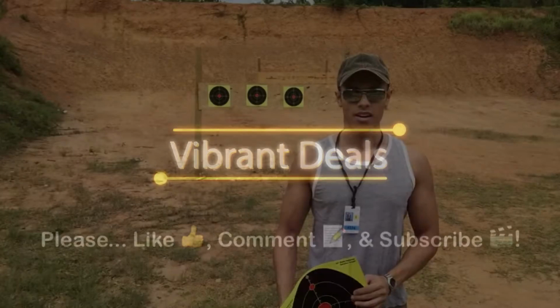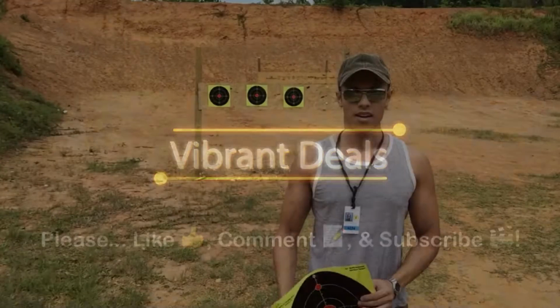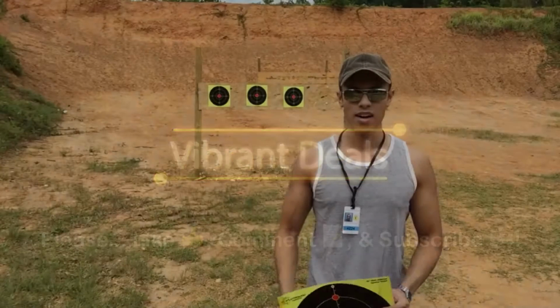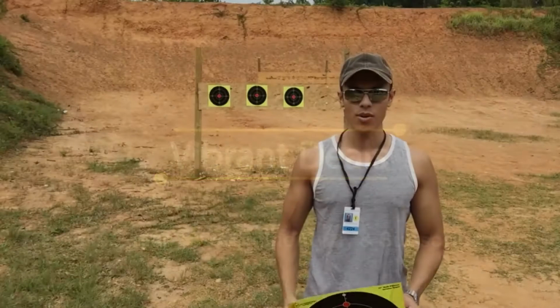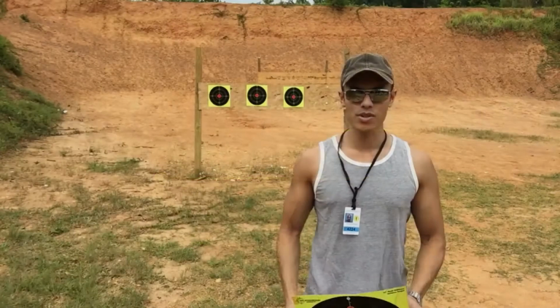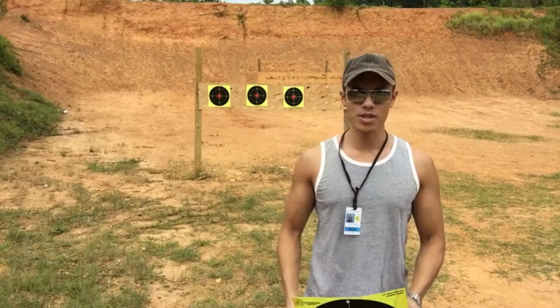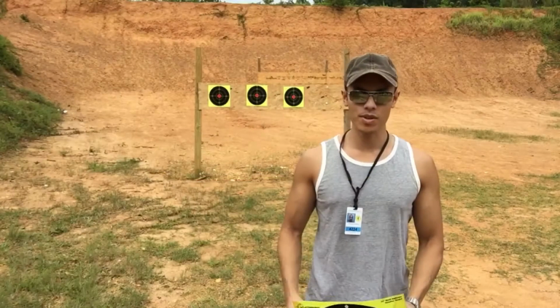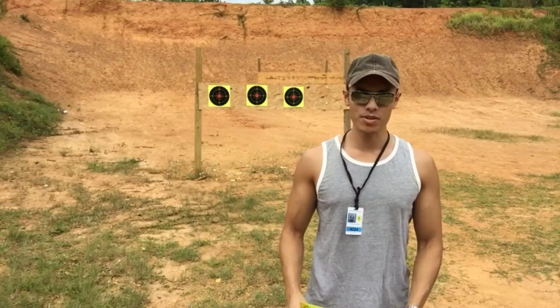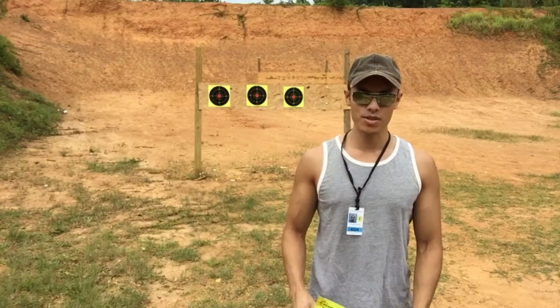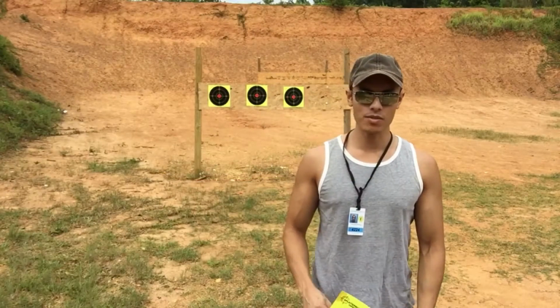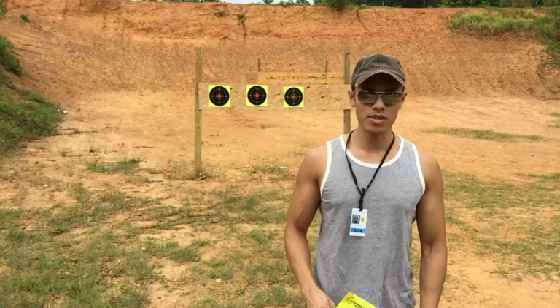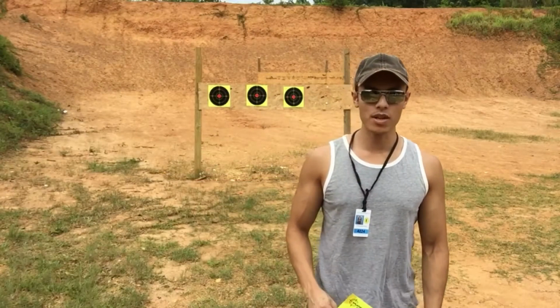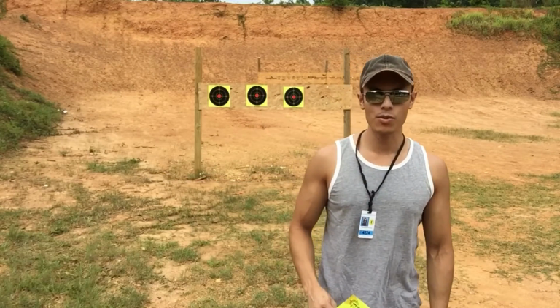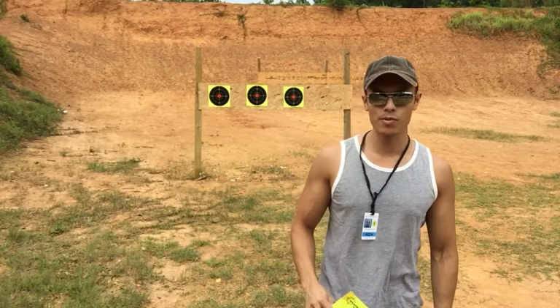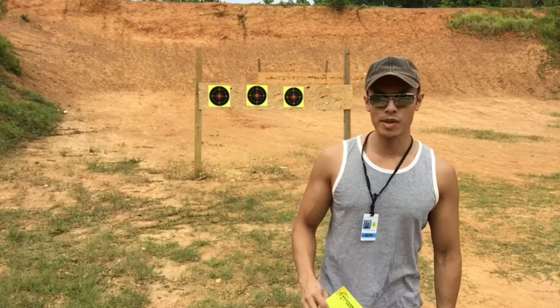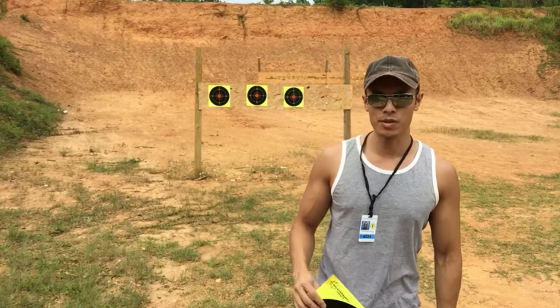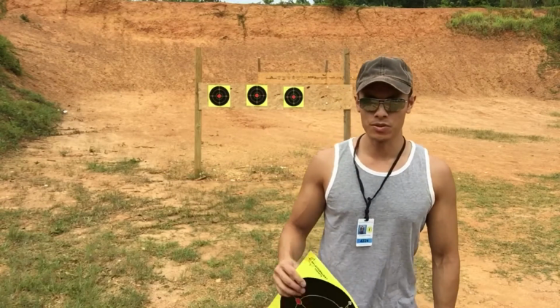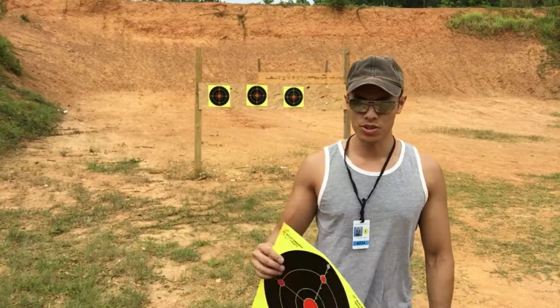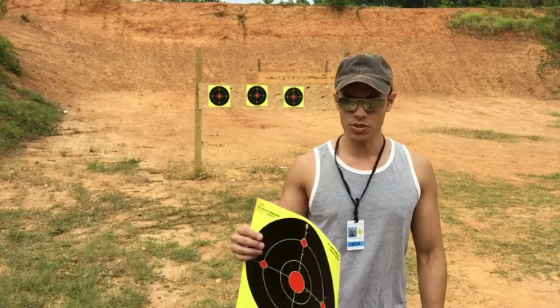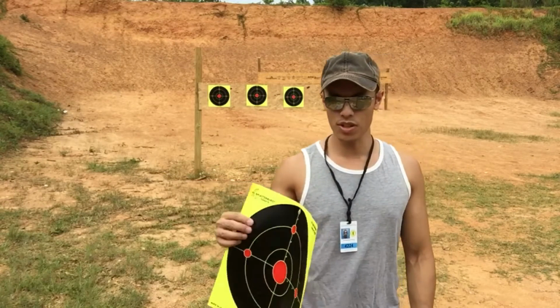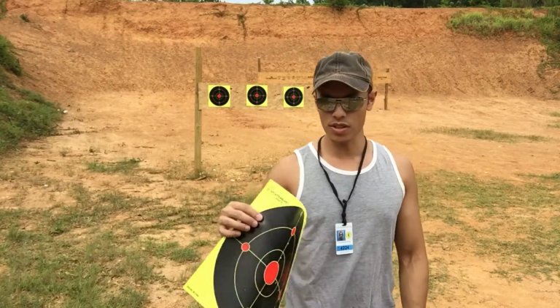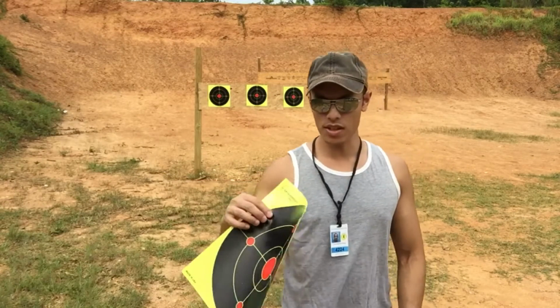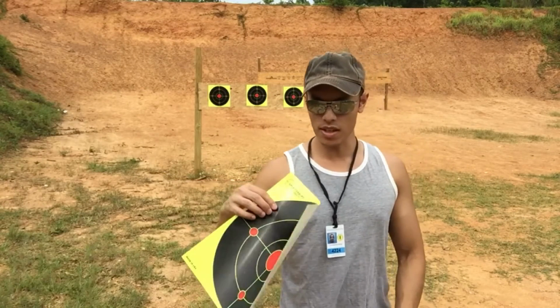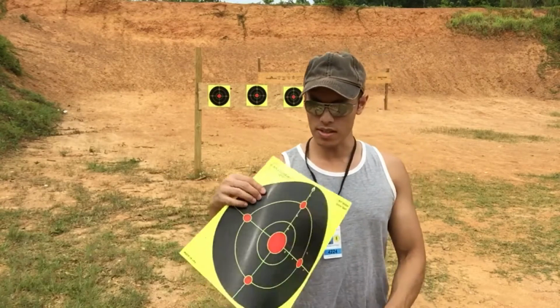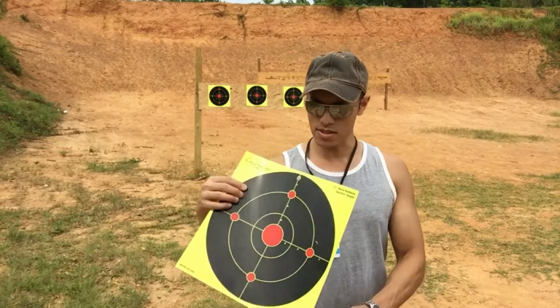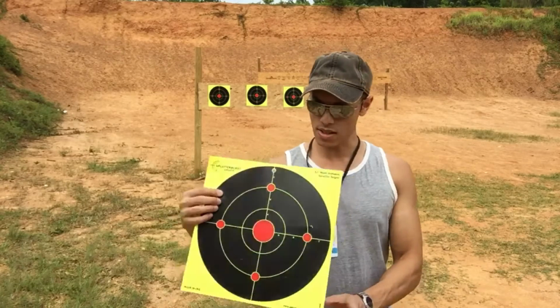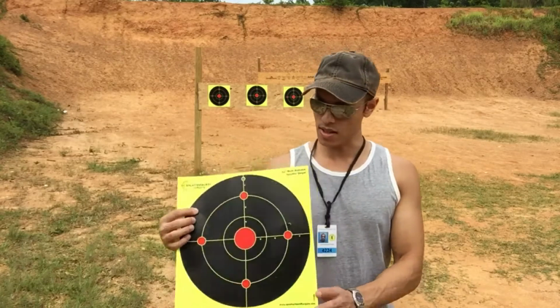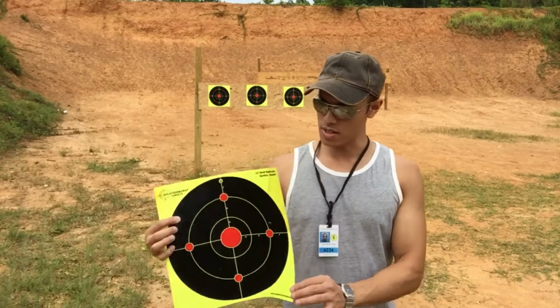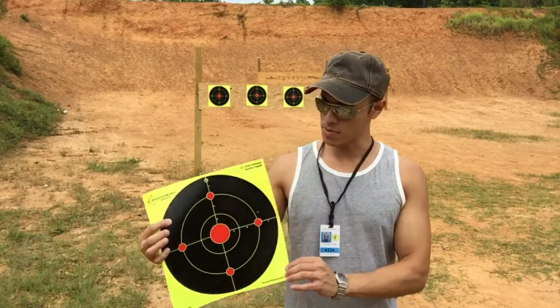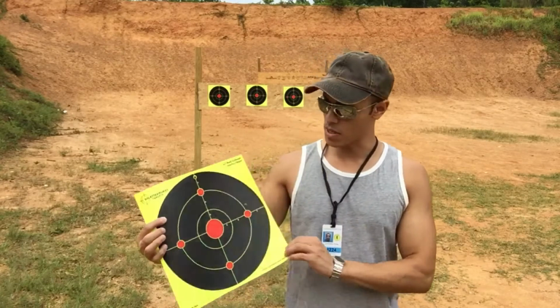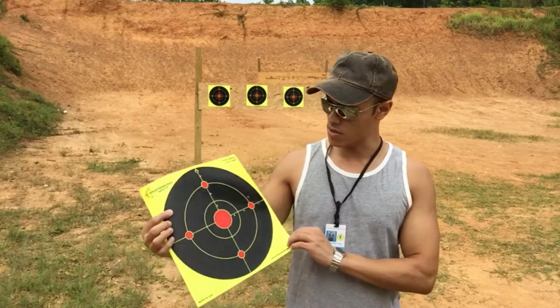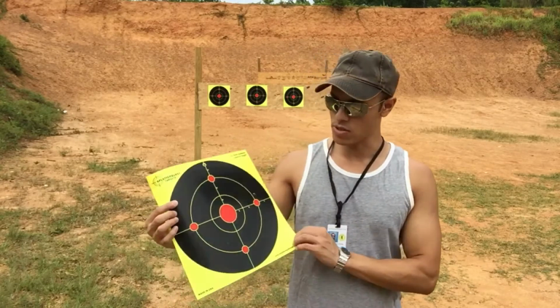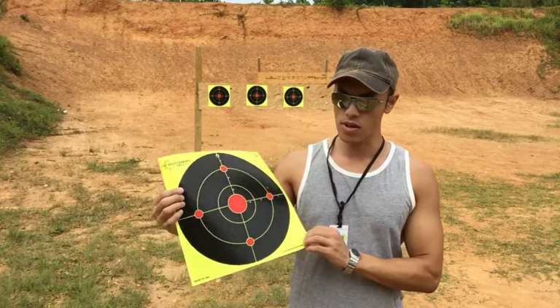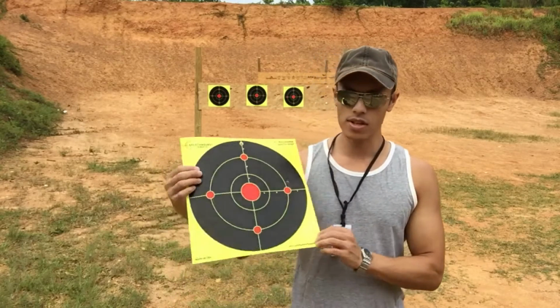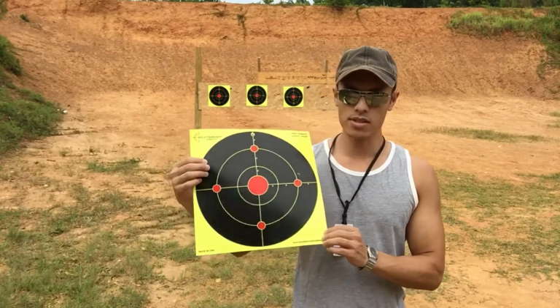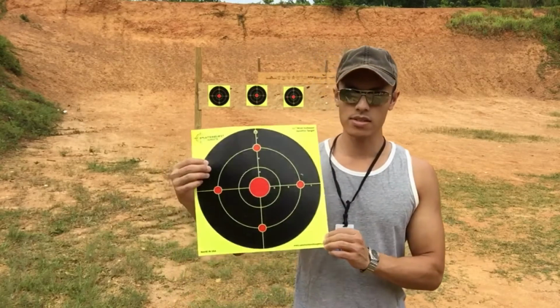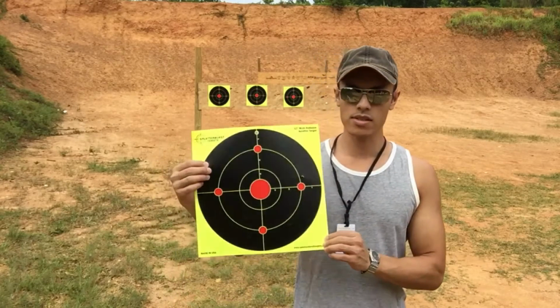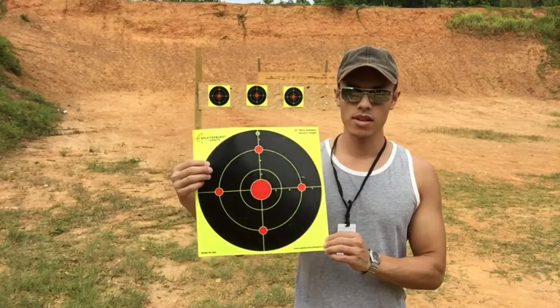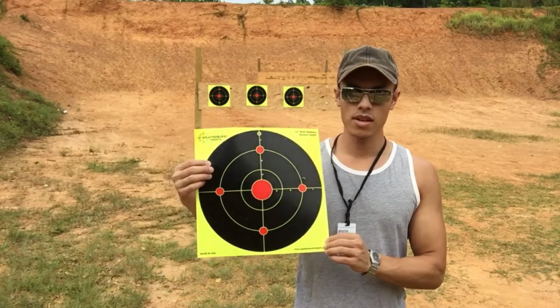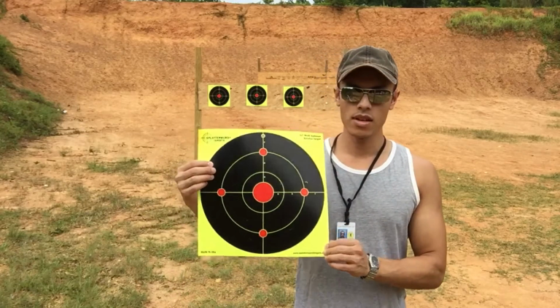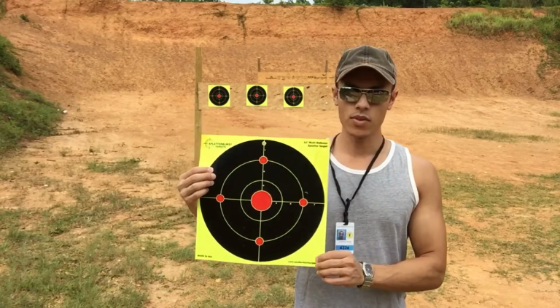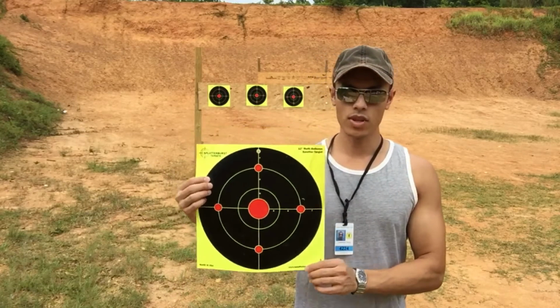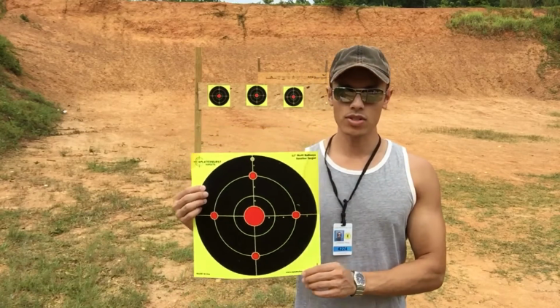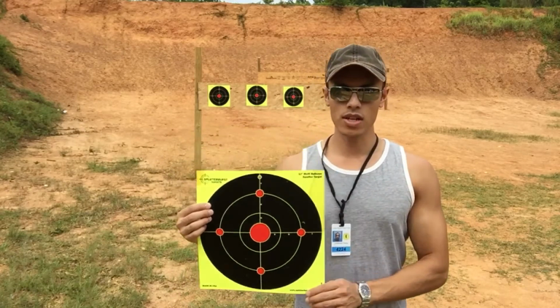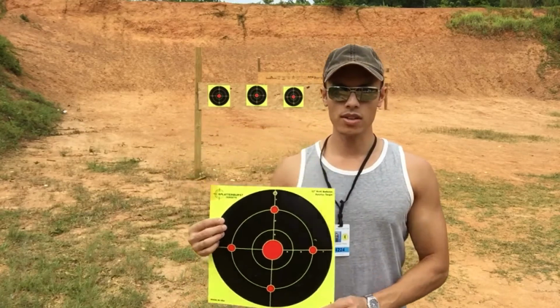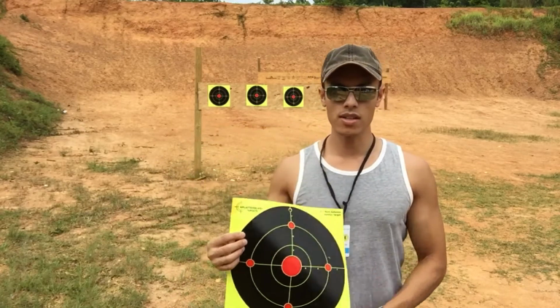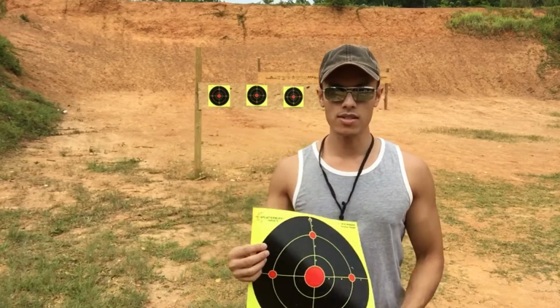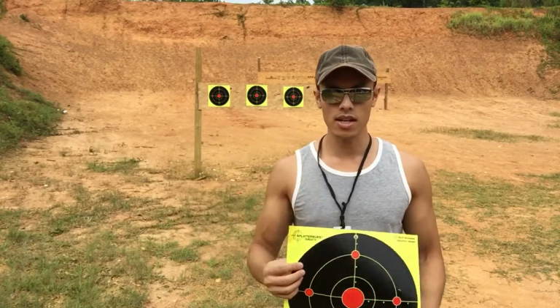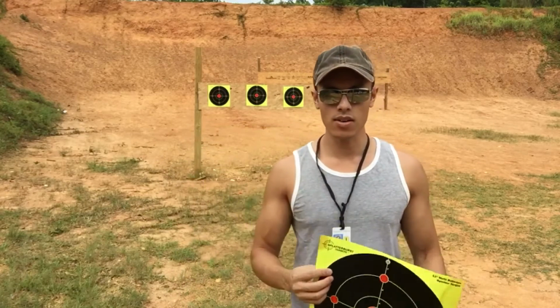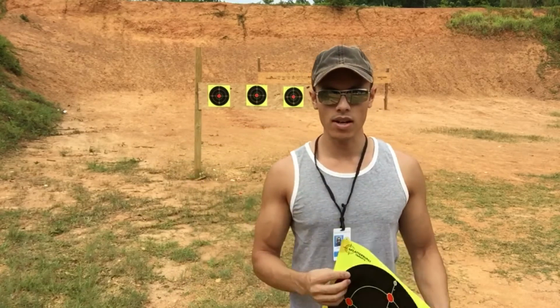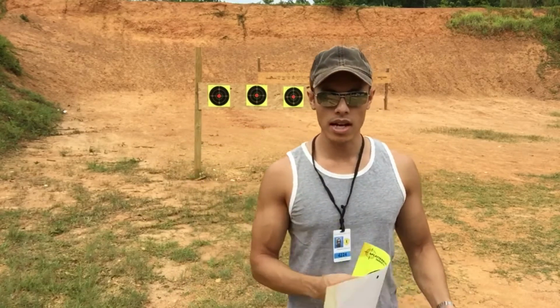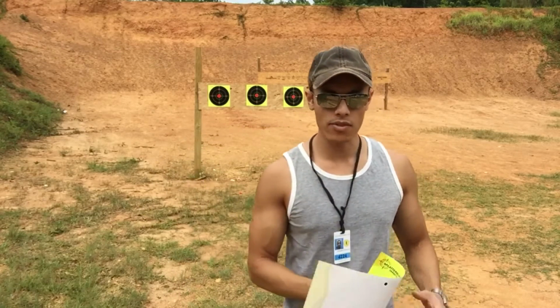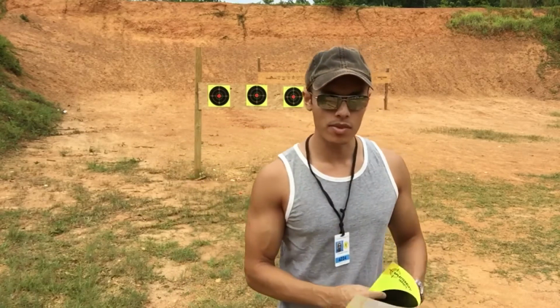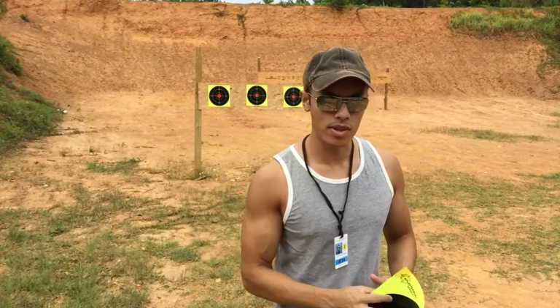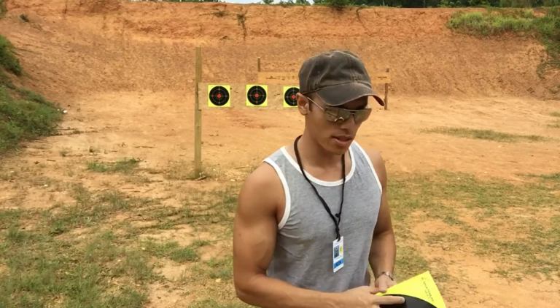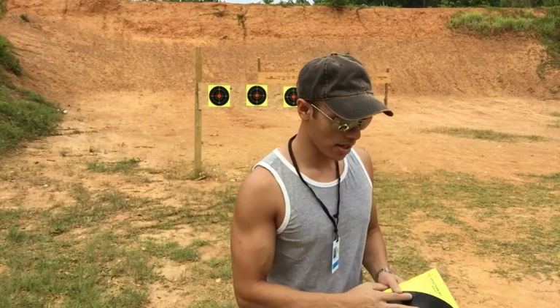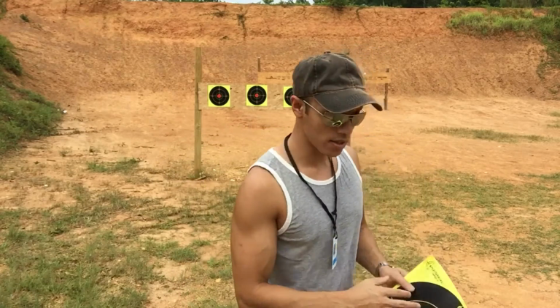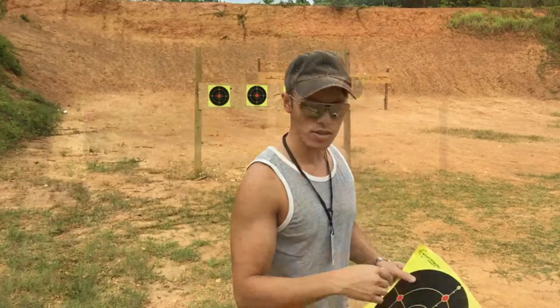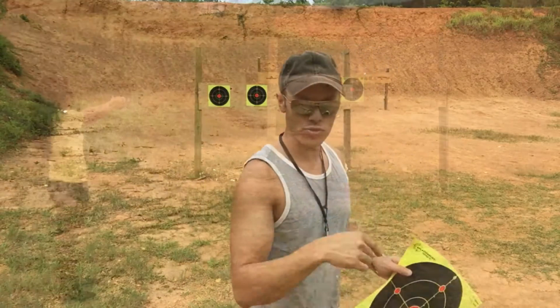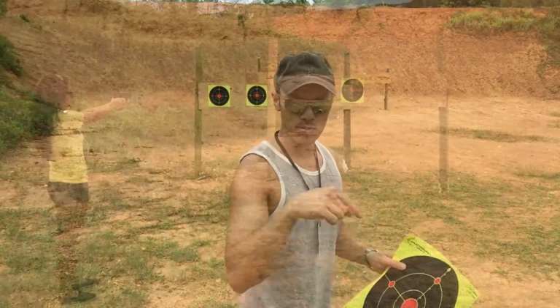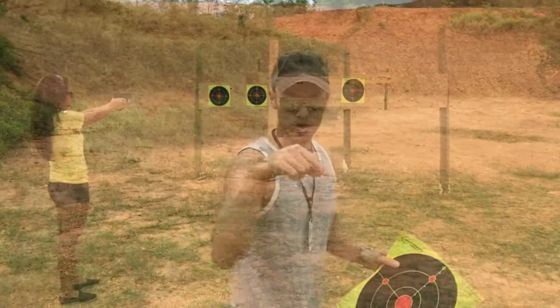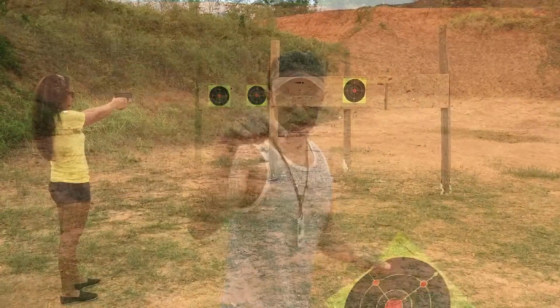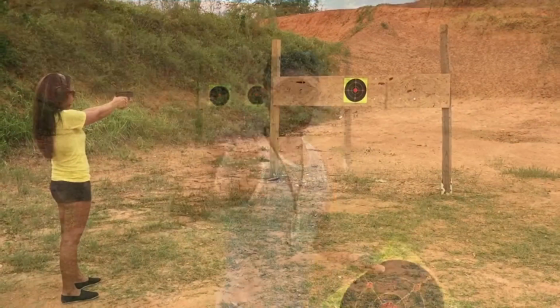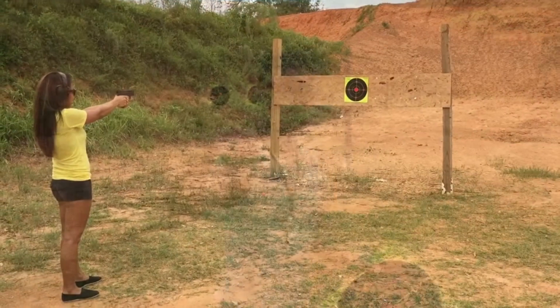Hi, what's up YouTube? Today we're gonna be shooting these splatter targets. If you want to check these out, I have them linked in the description below.